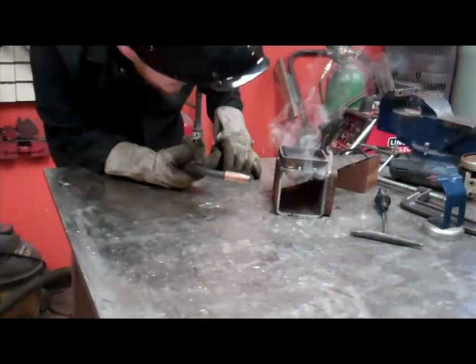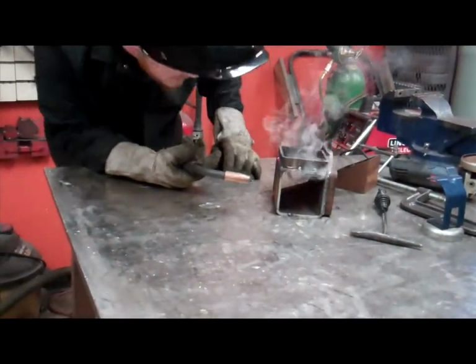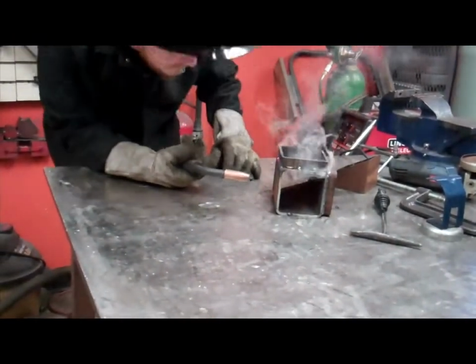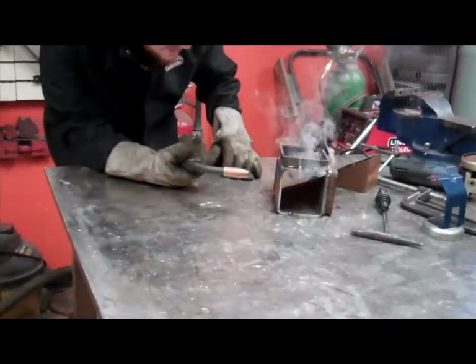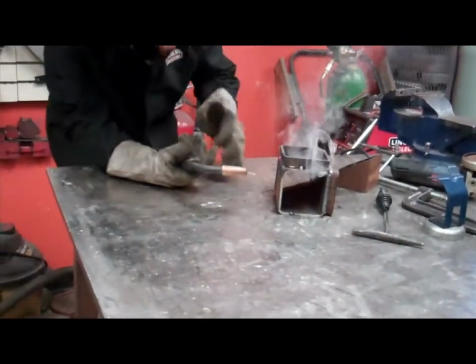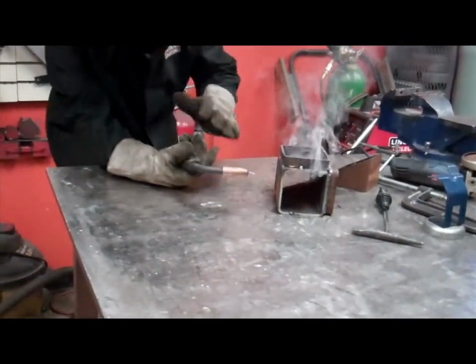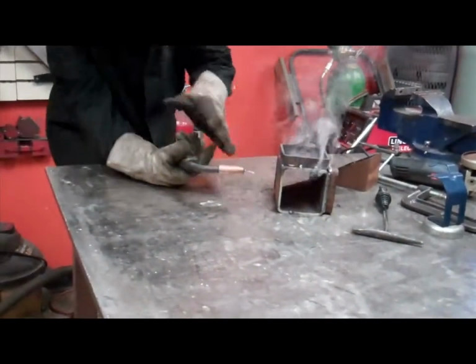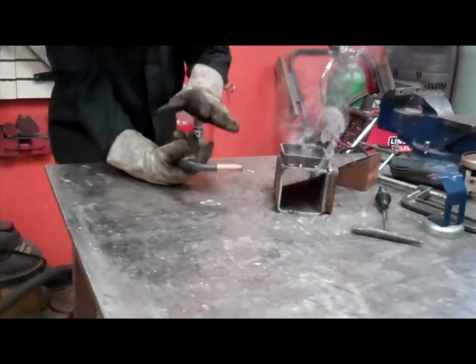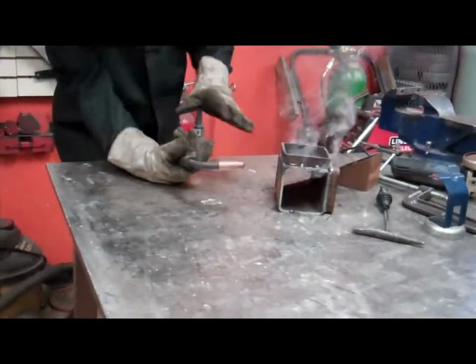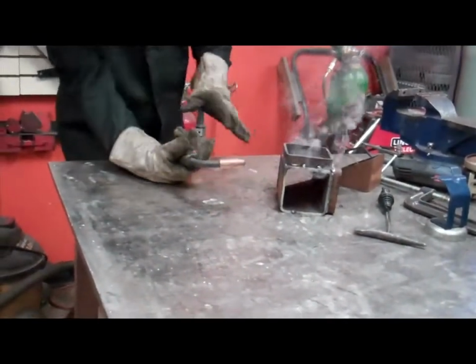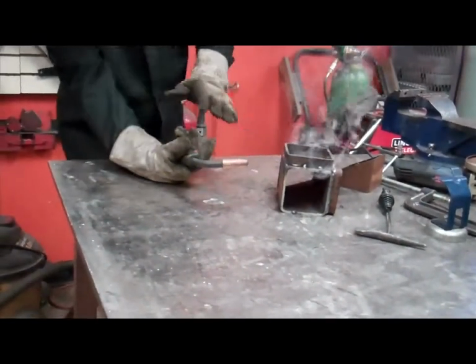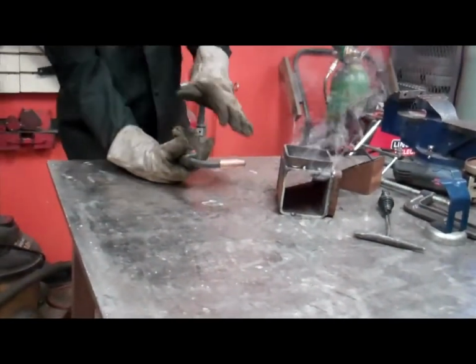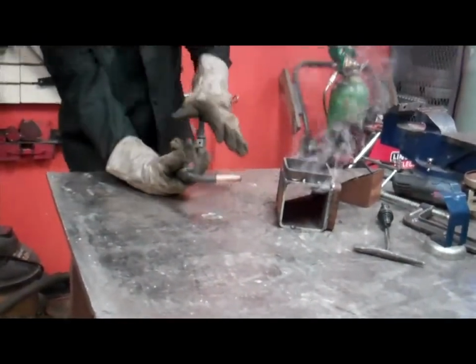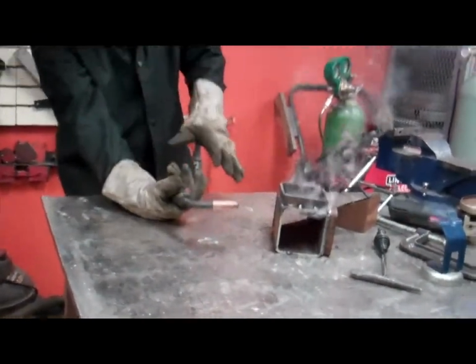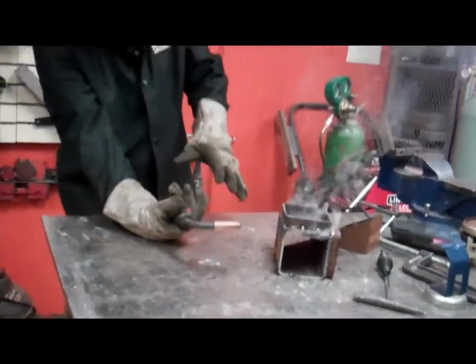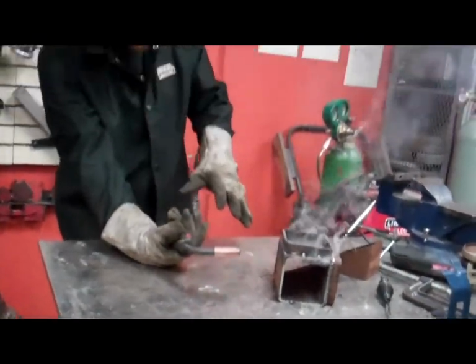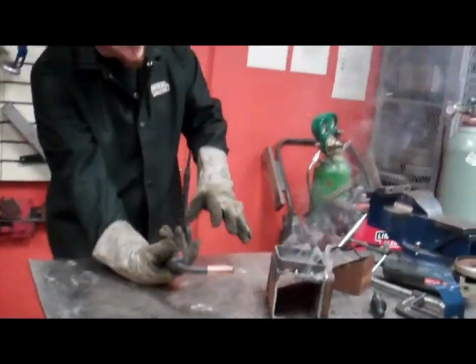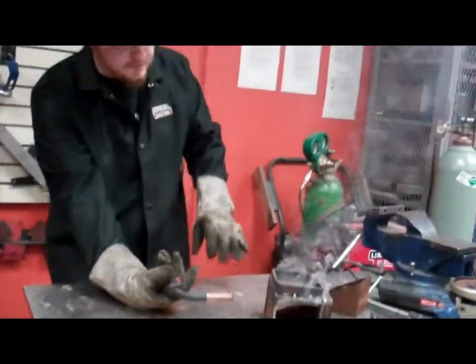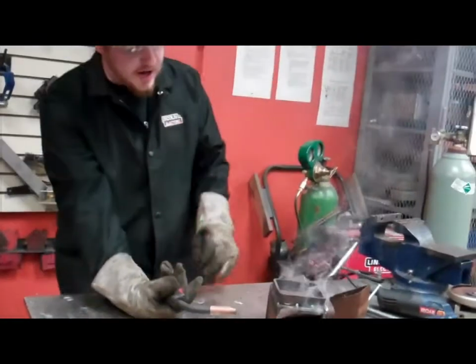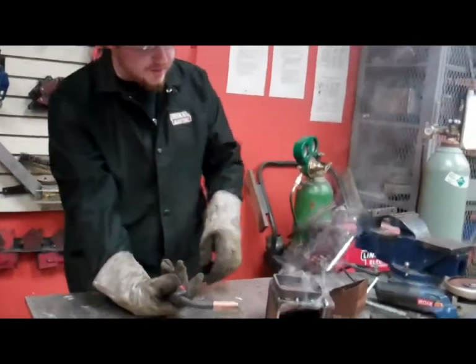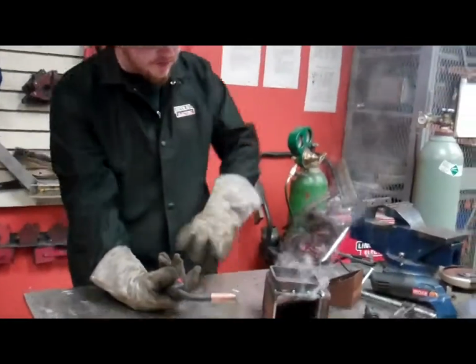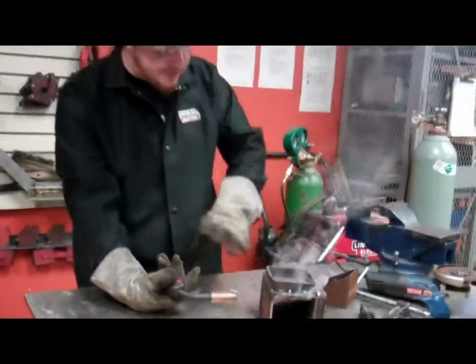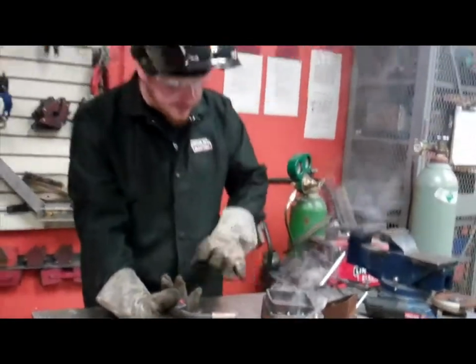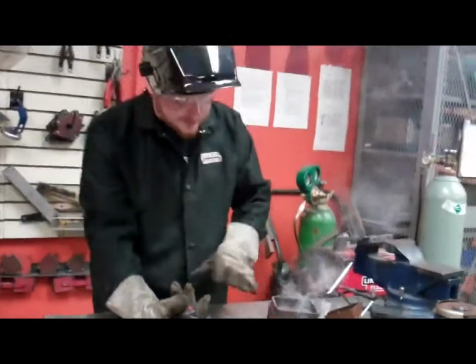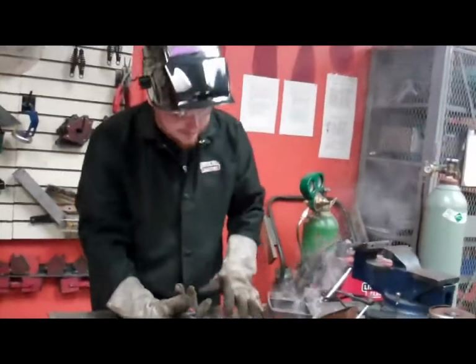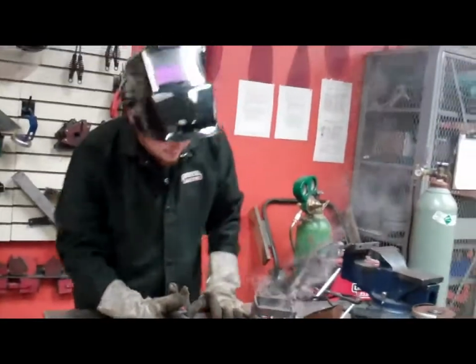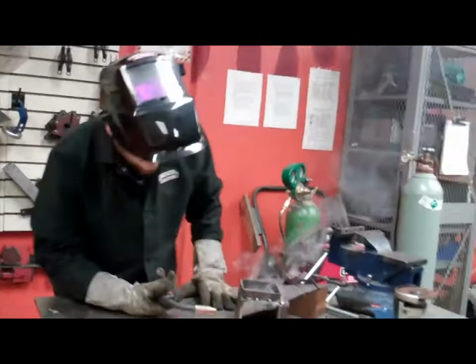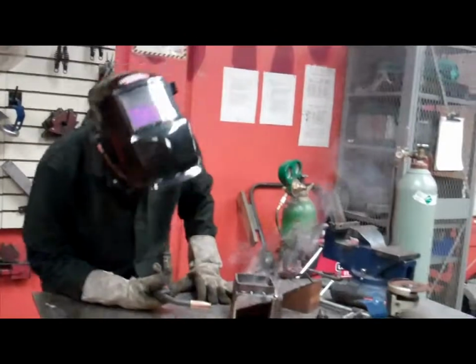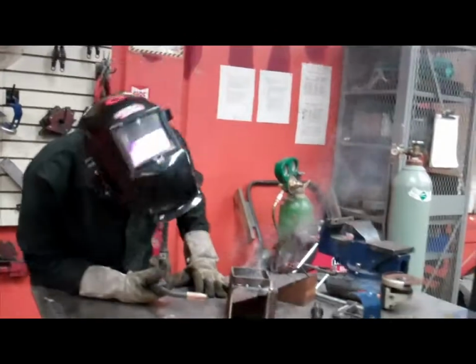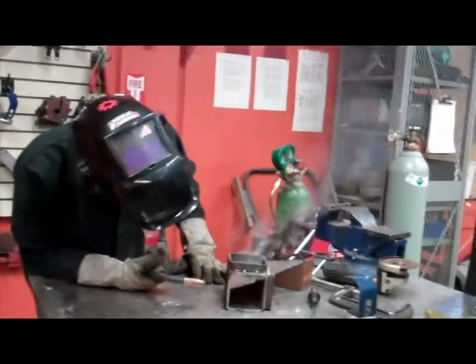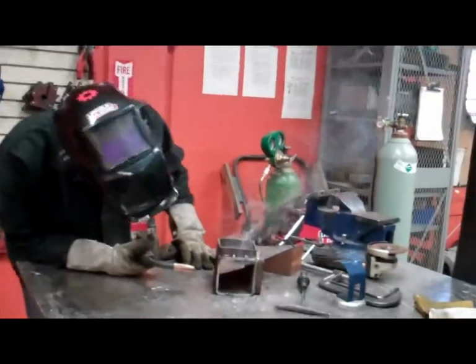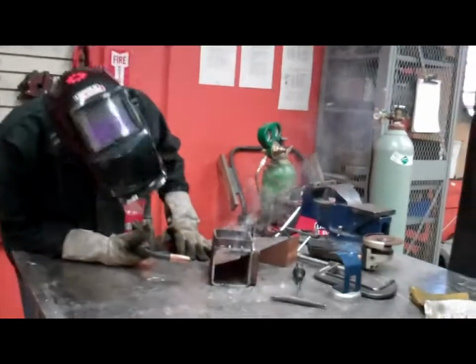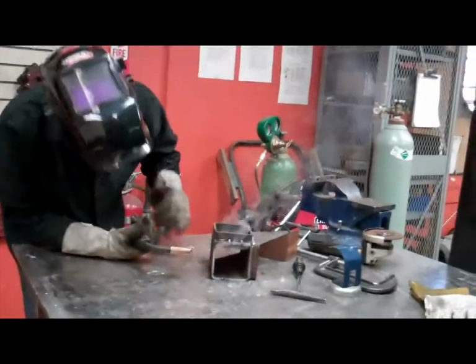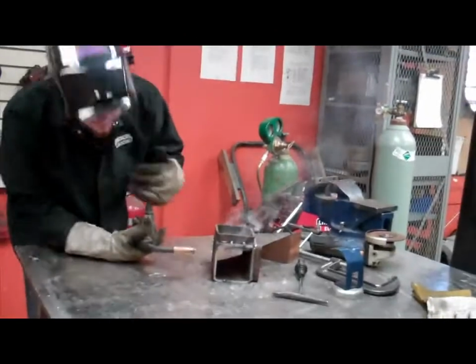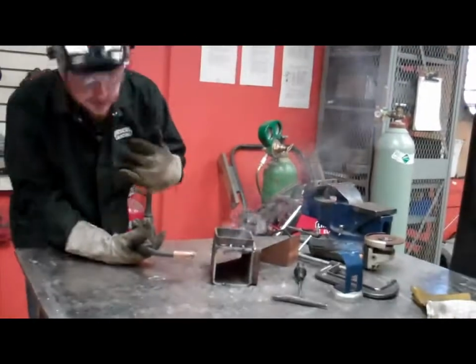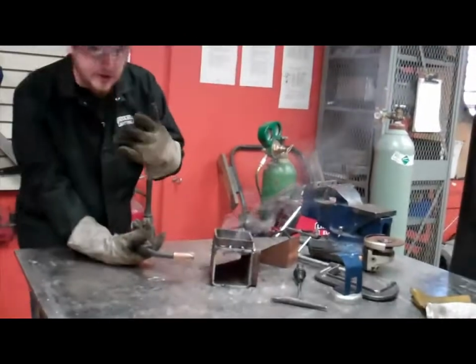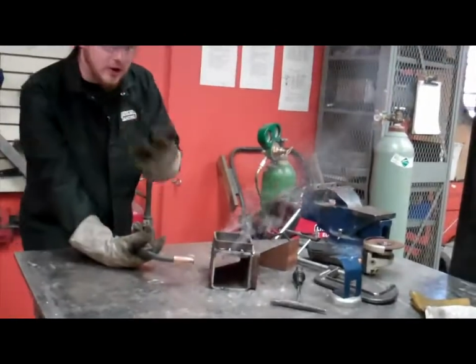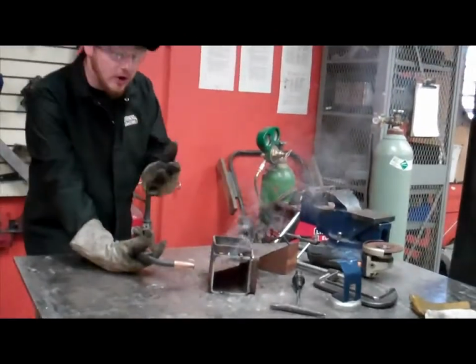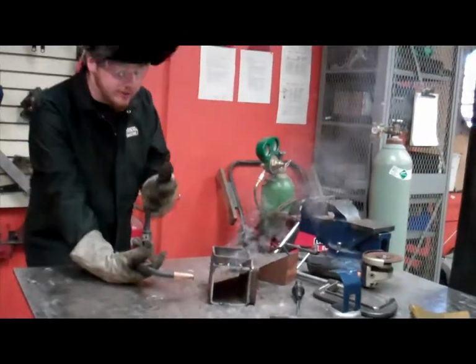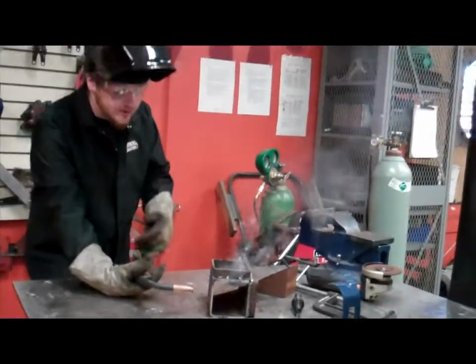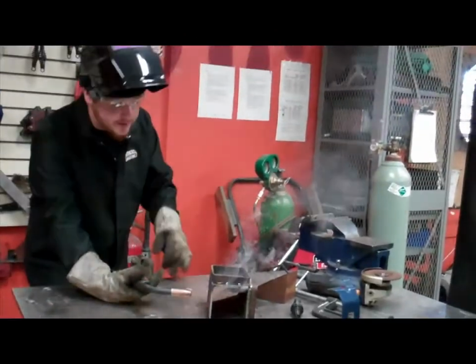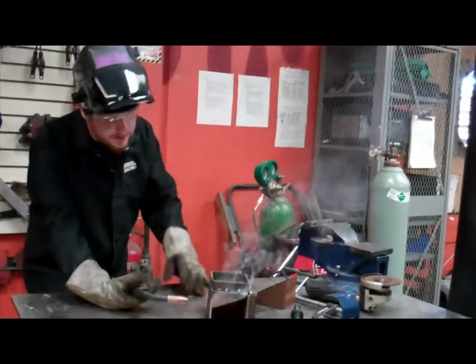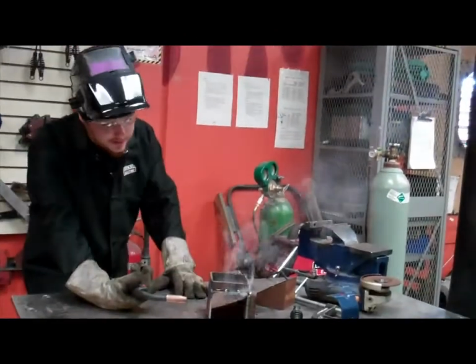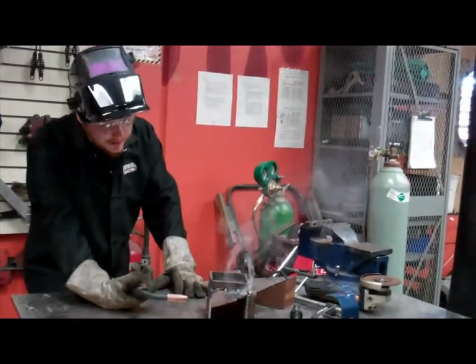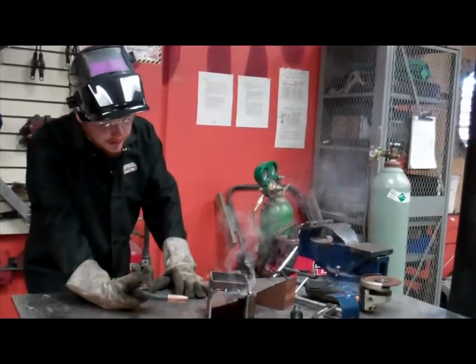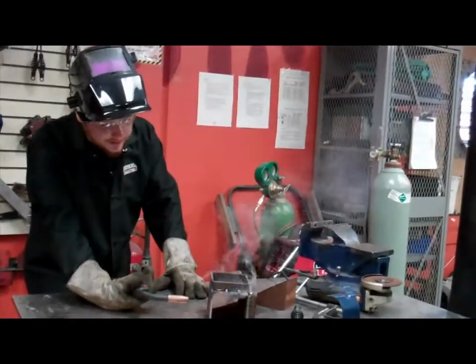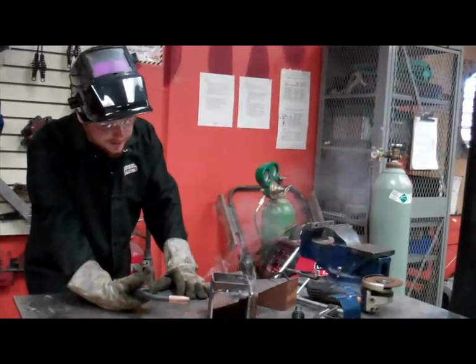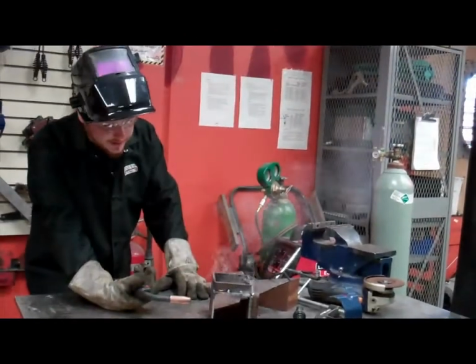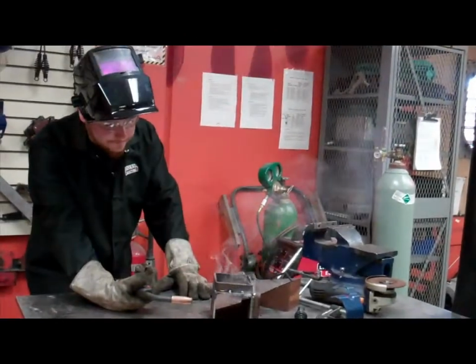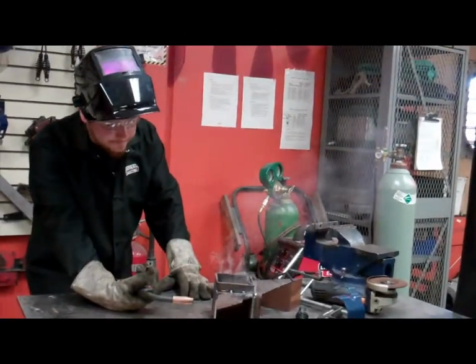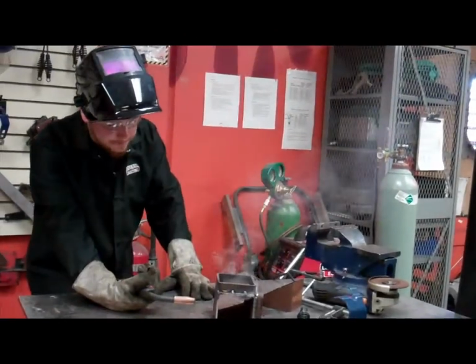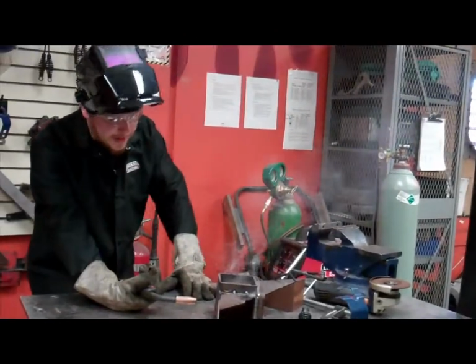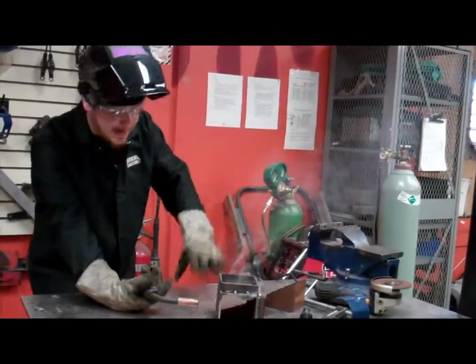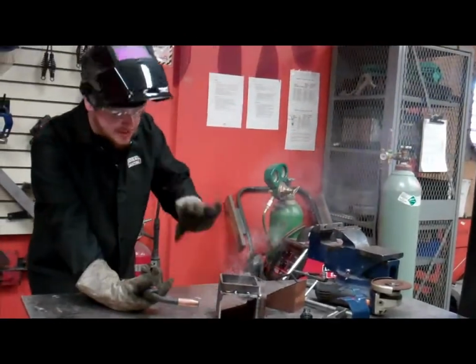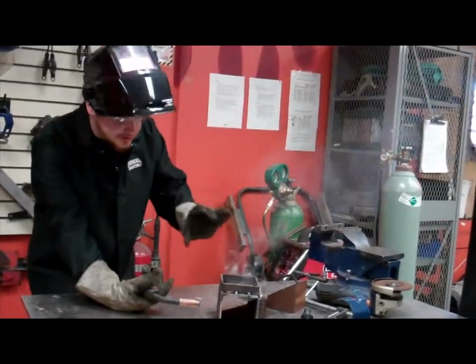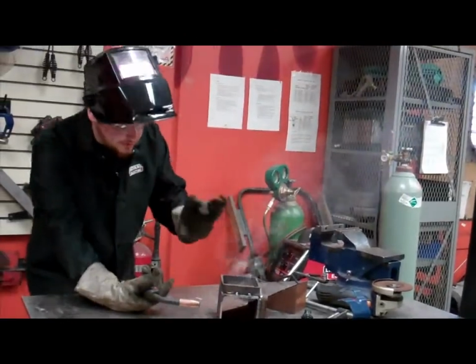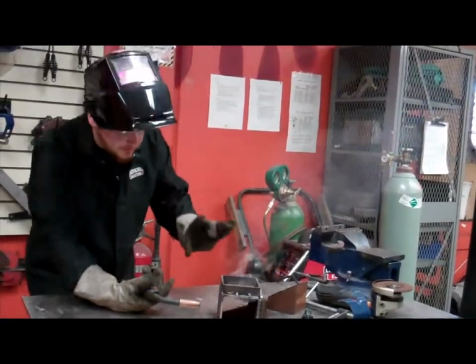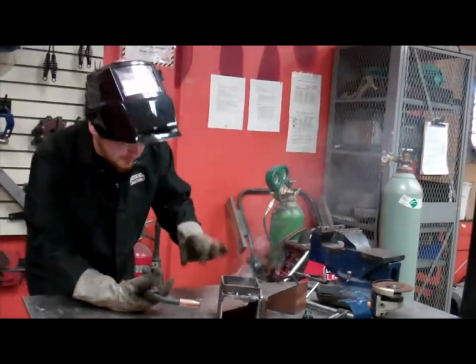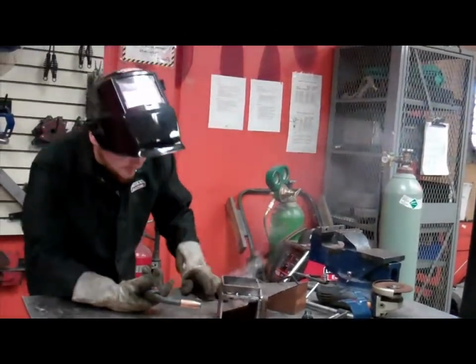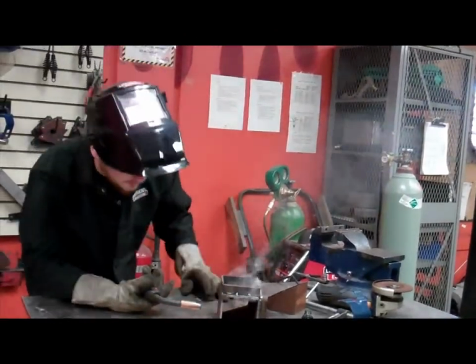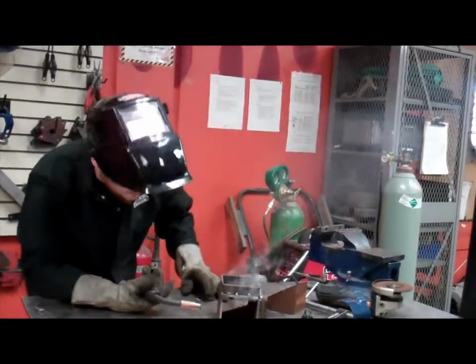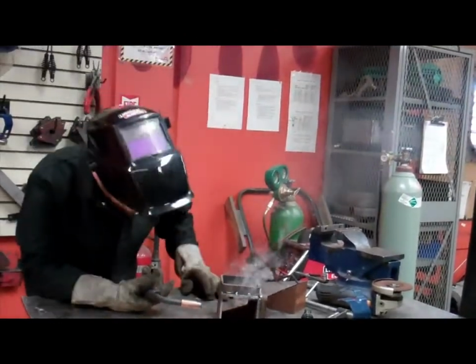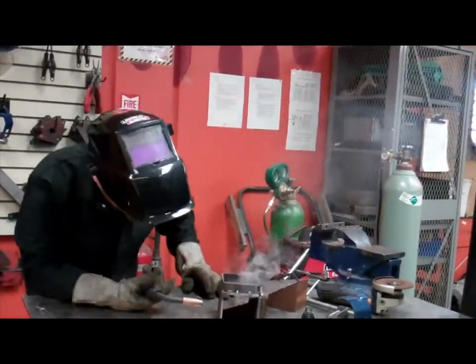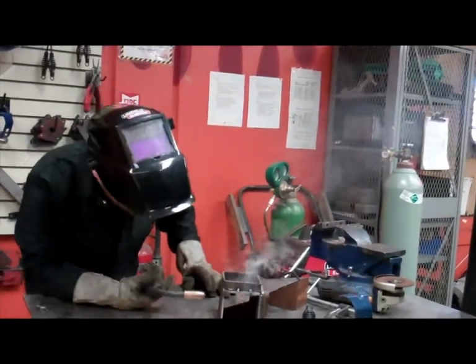Basically just adding a strip of metal along the bottom to fill in that big gap. Now we can go over it and actually weld the two pieces together.